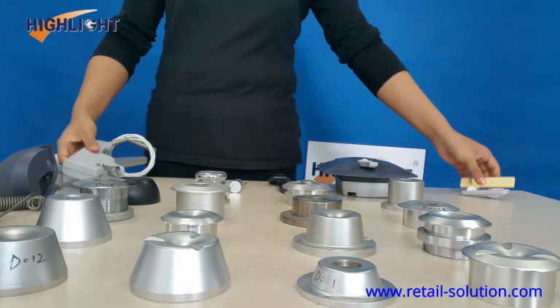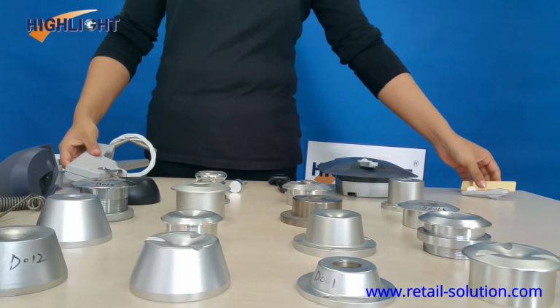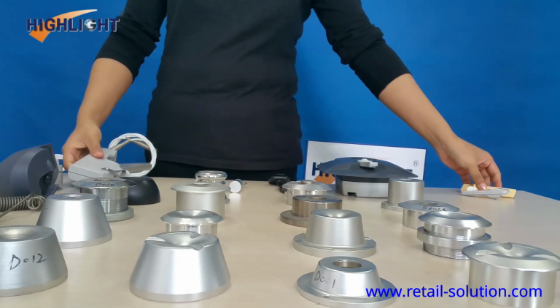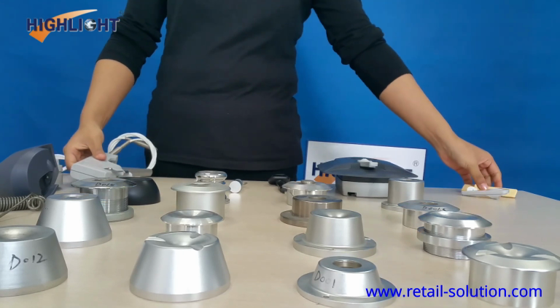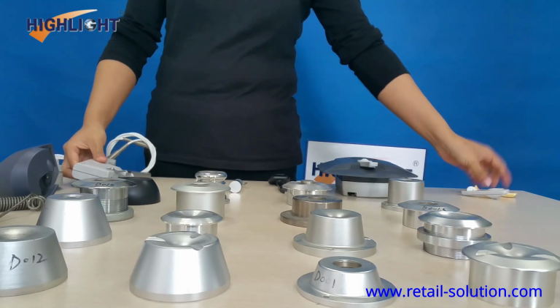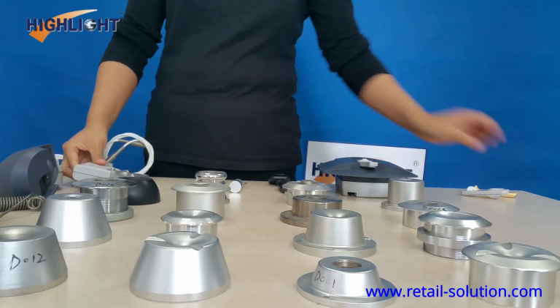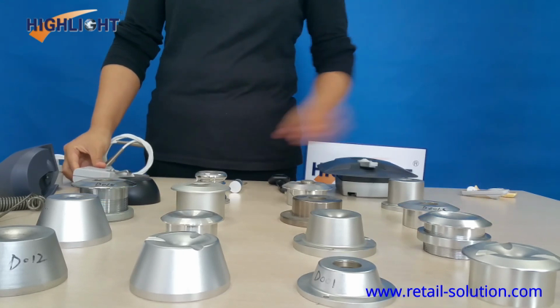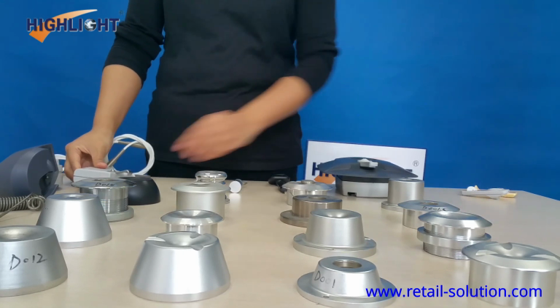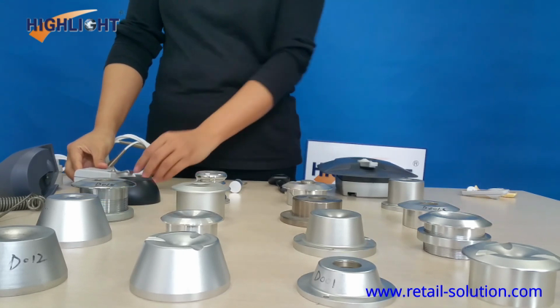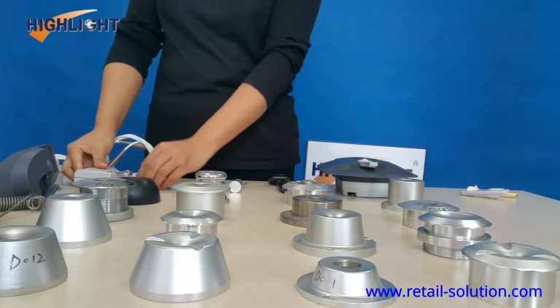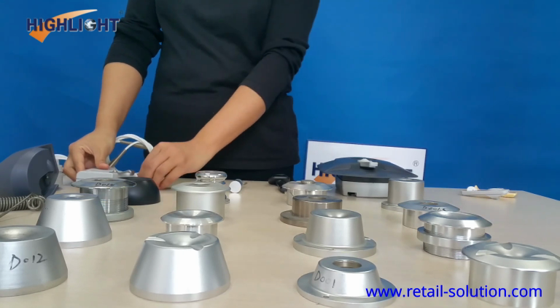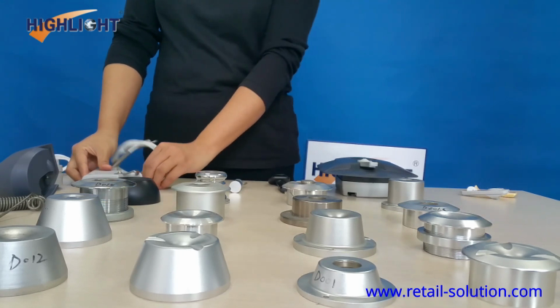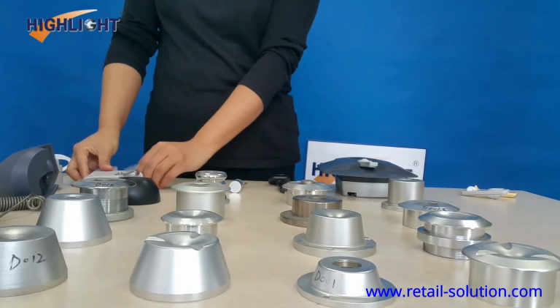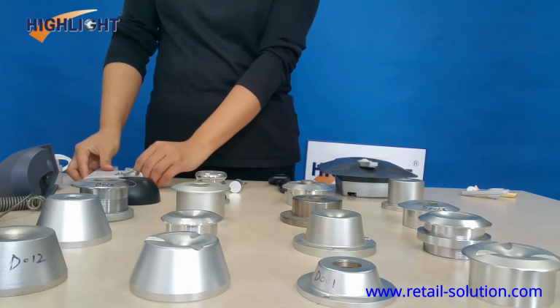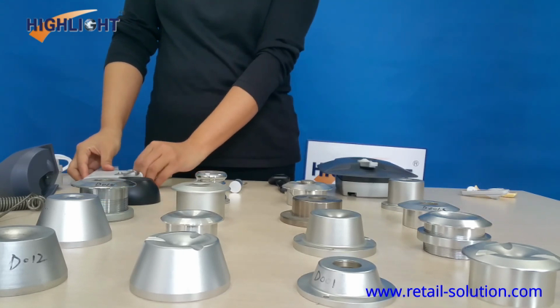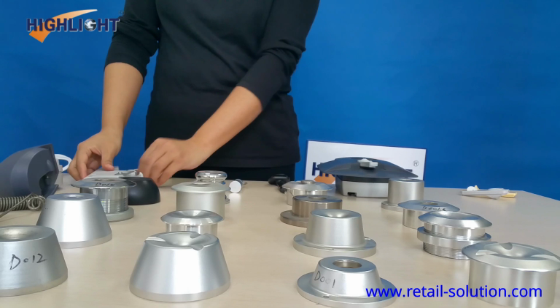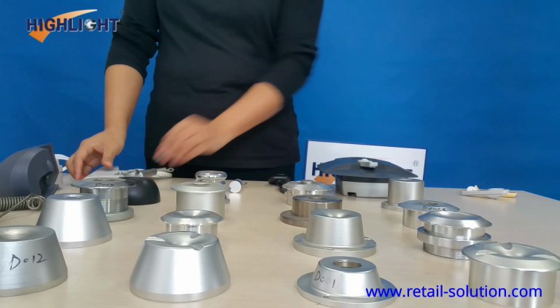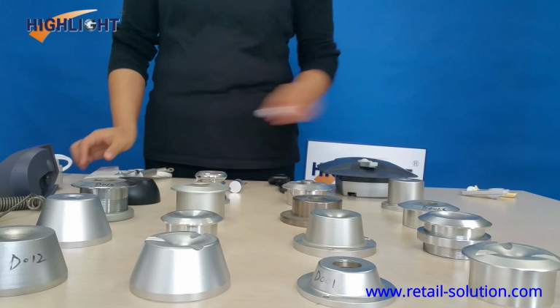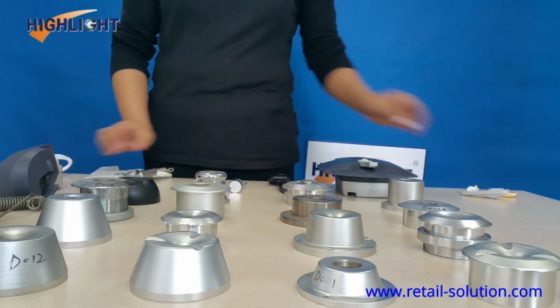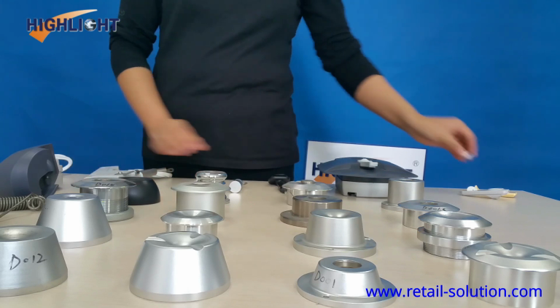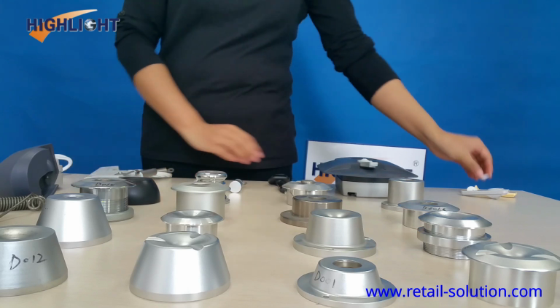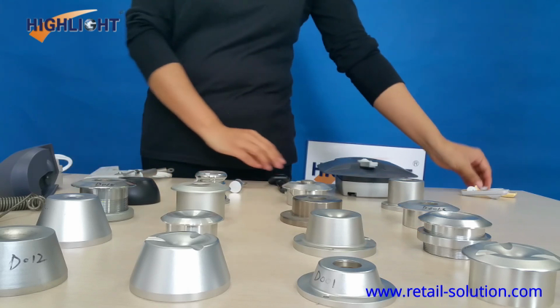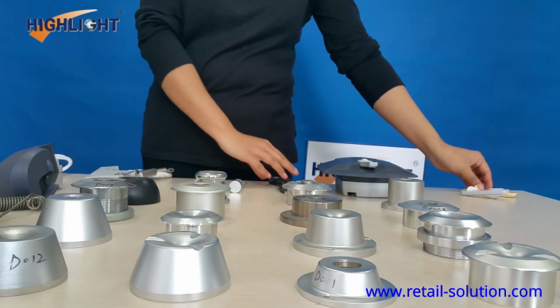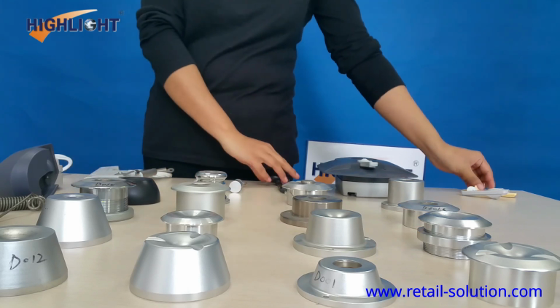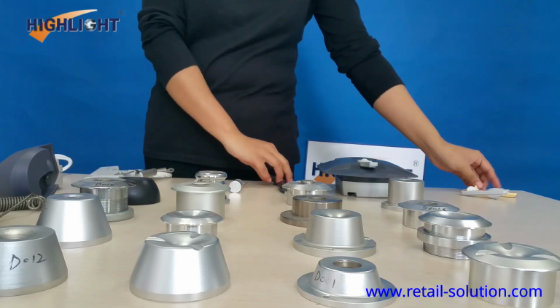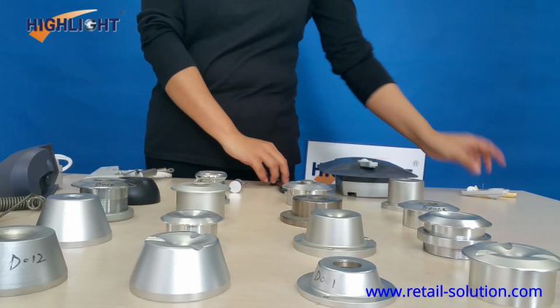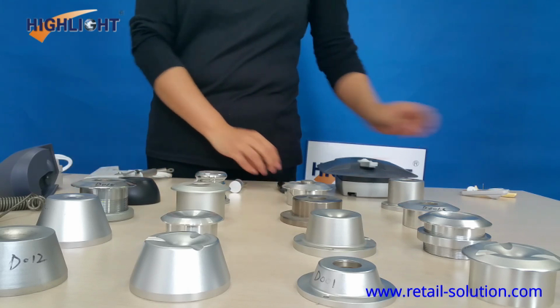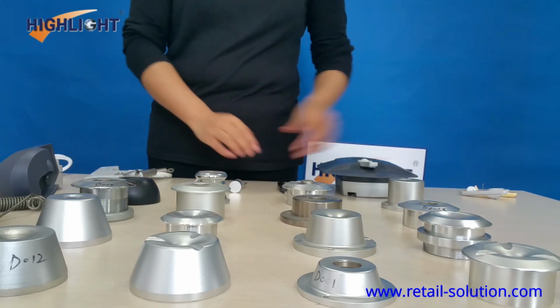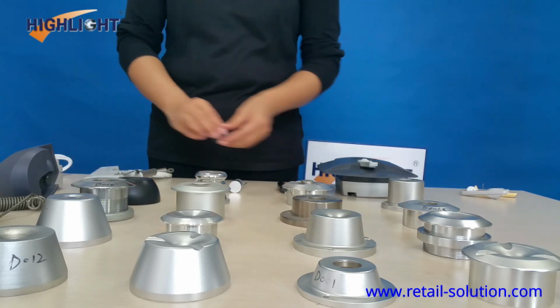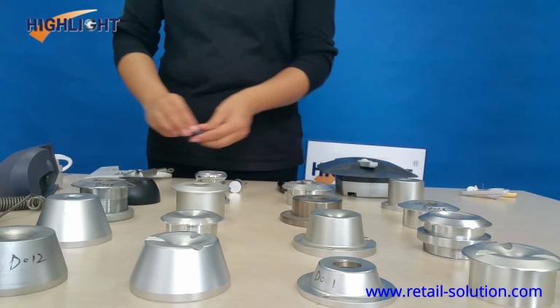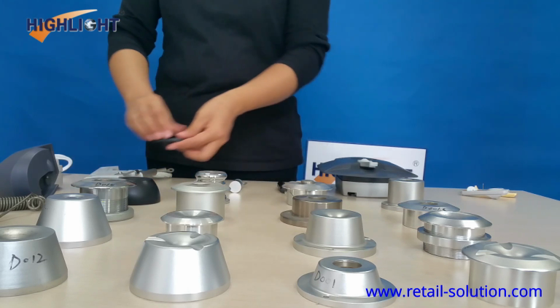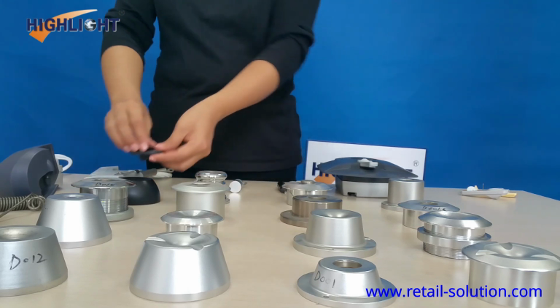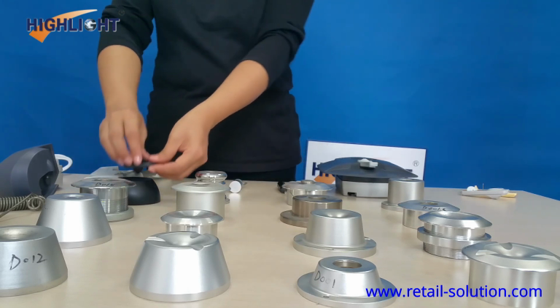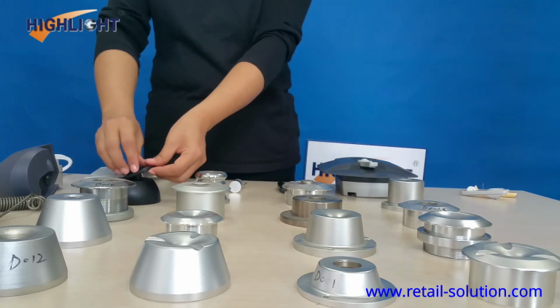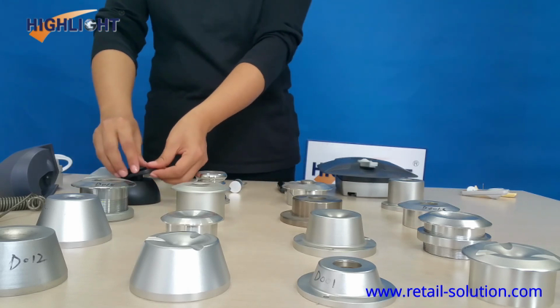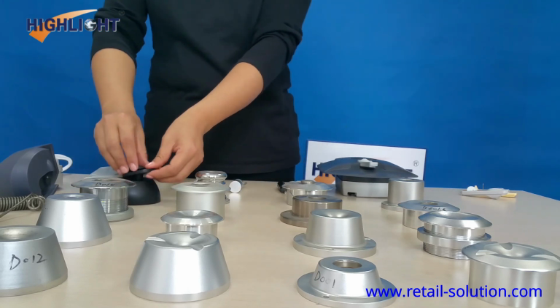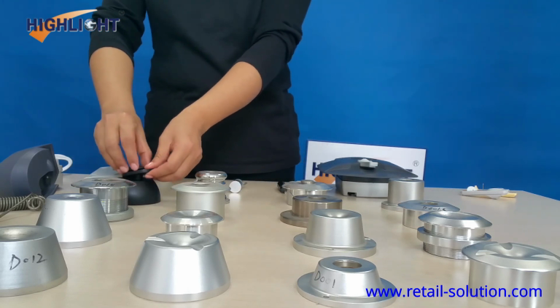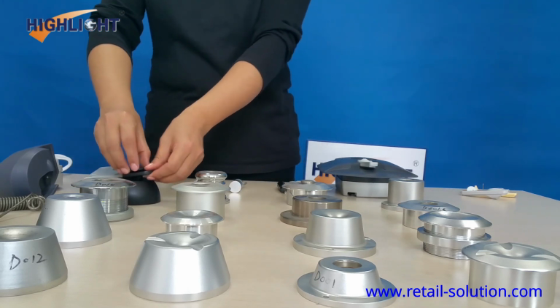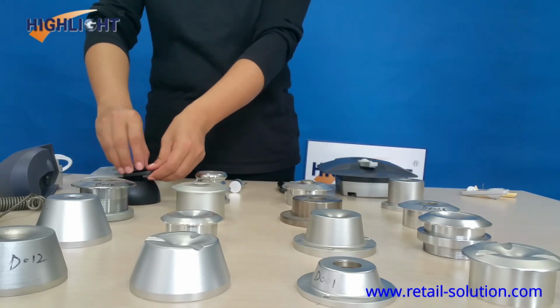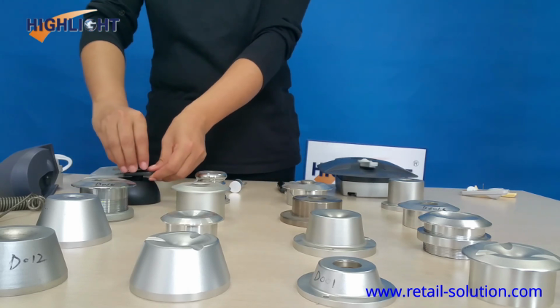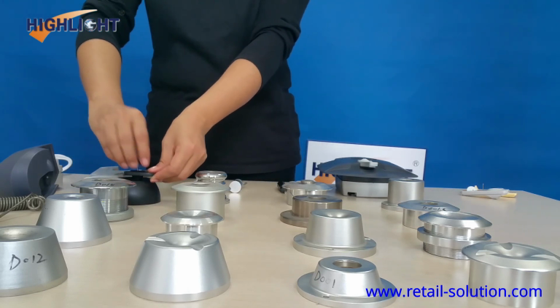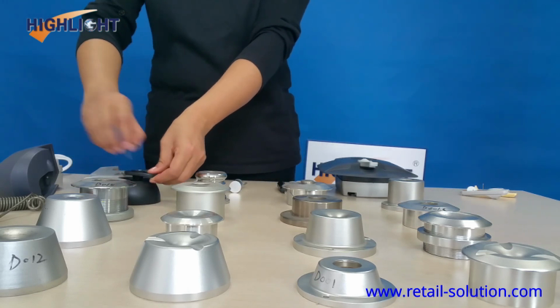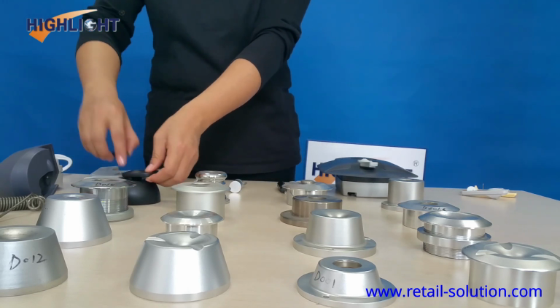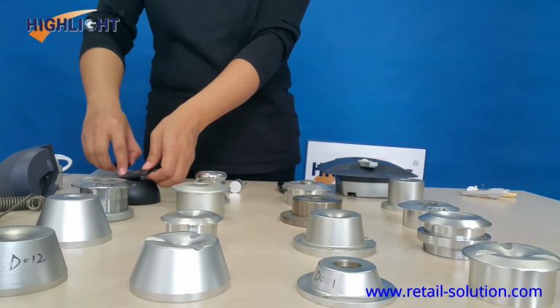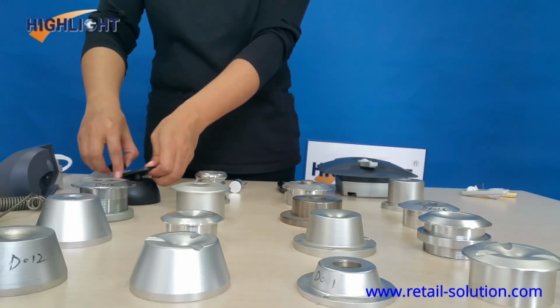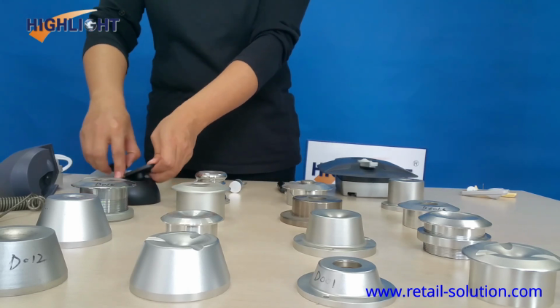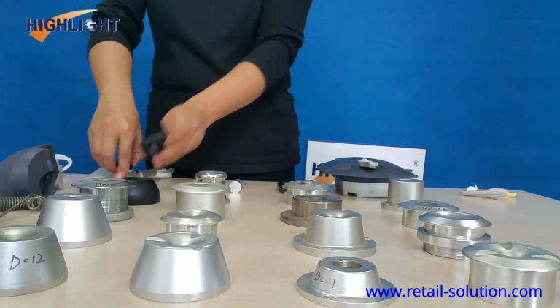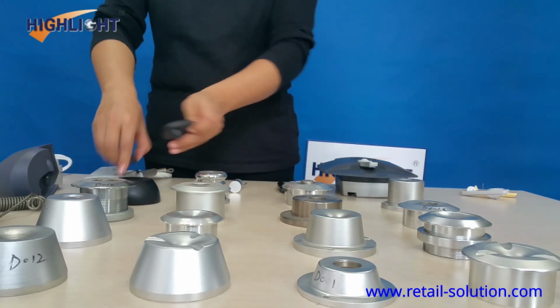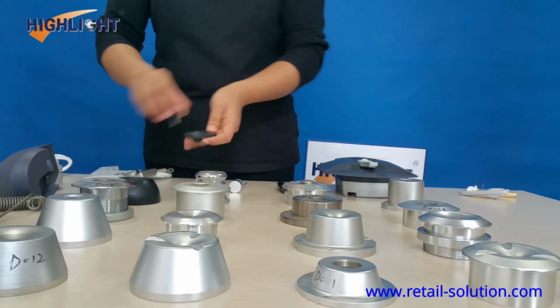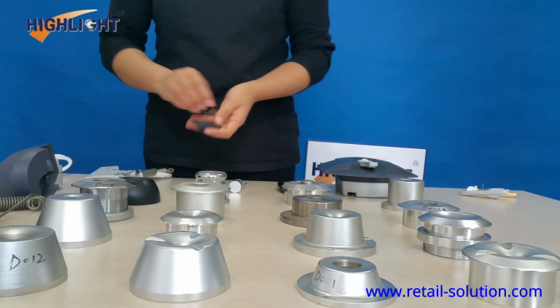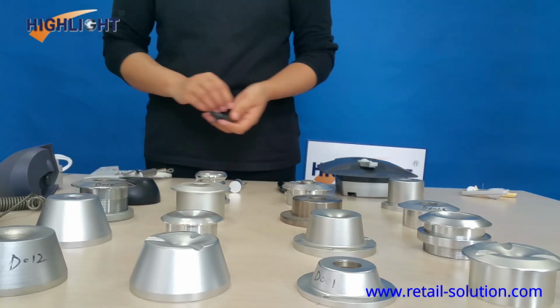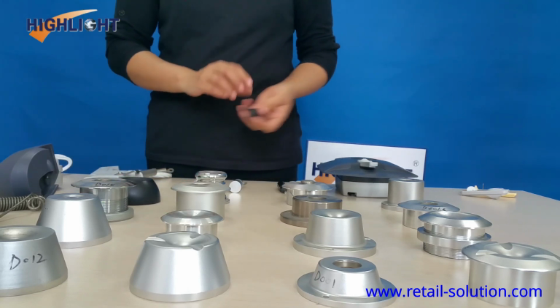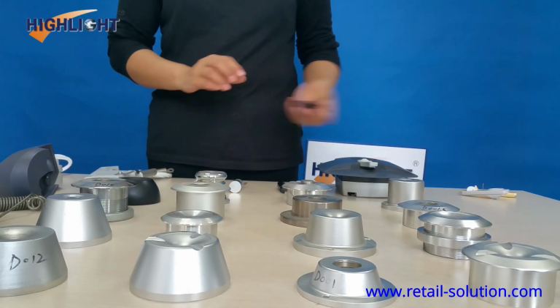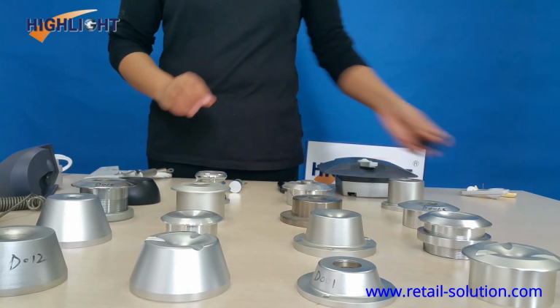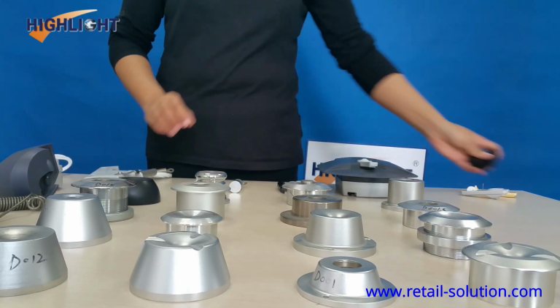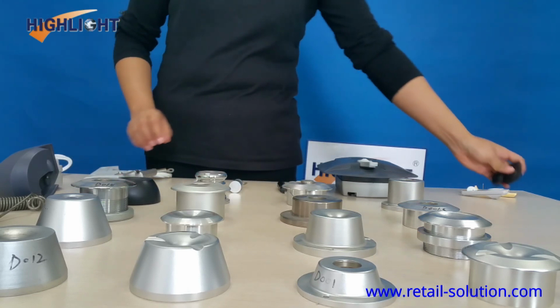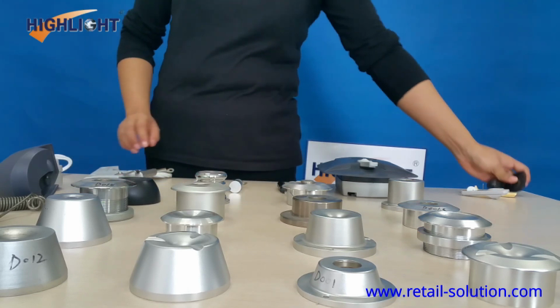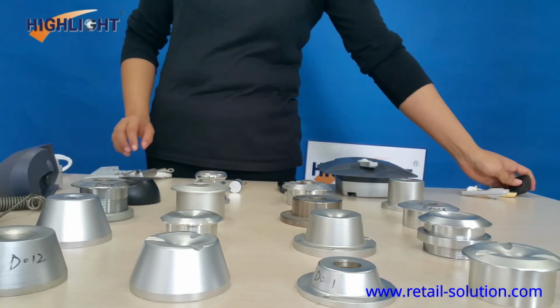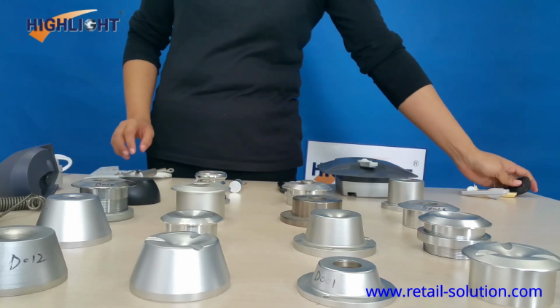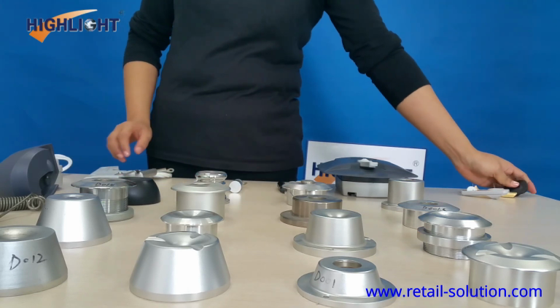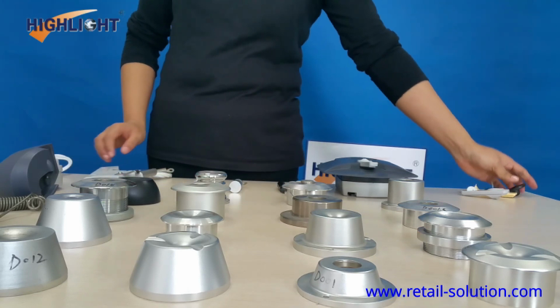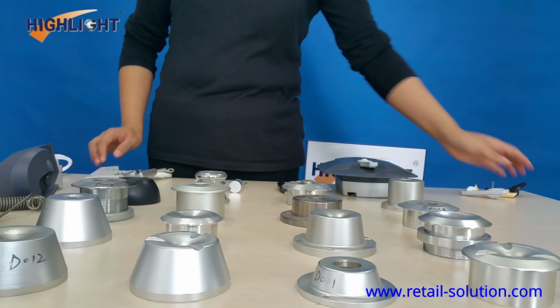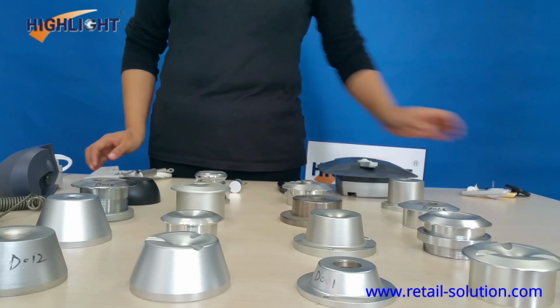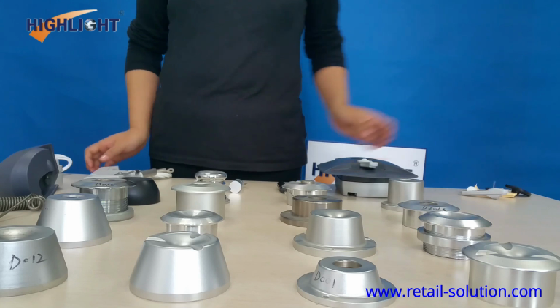The magnetic power ranges from 4,000 Gauss to 10,000 Gauss or more.